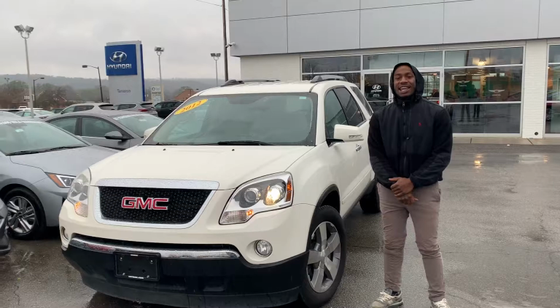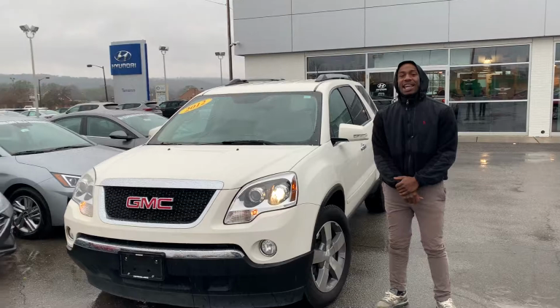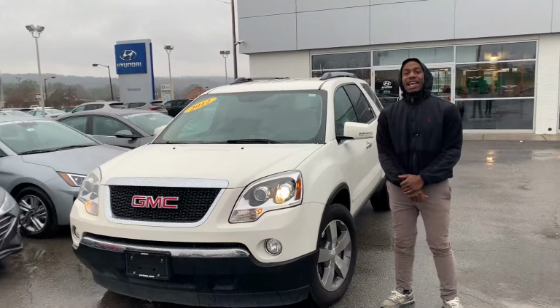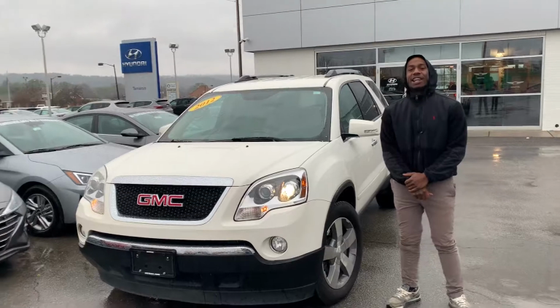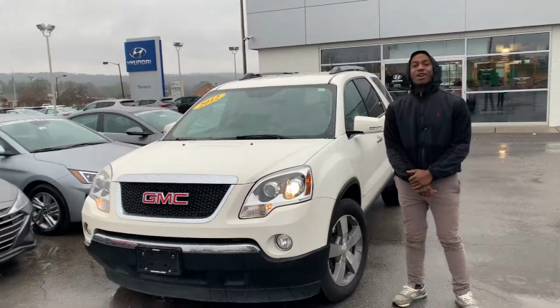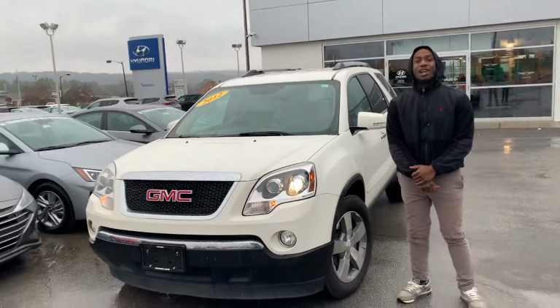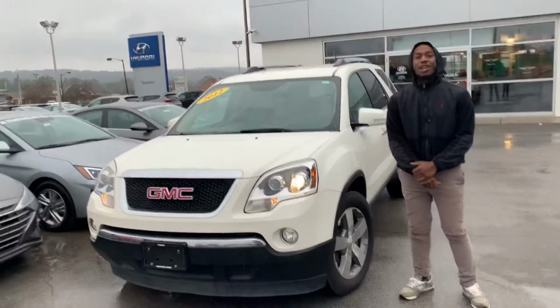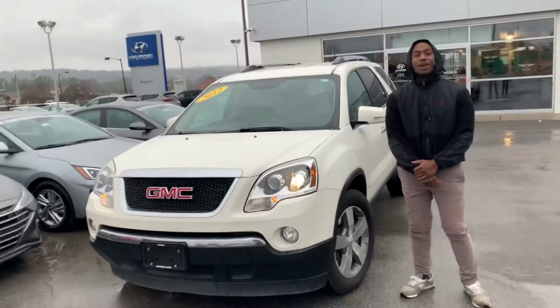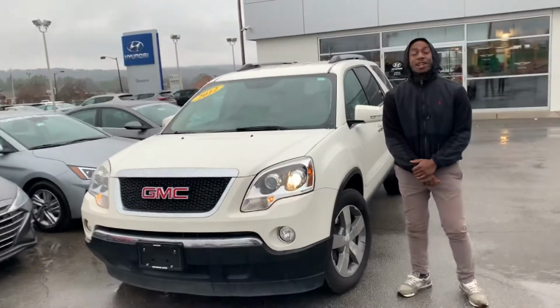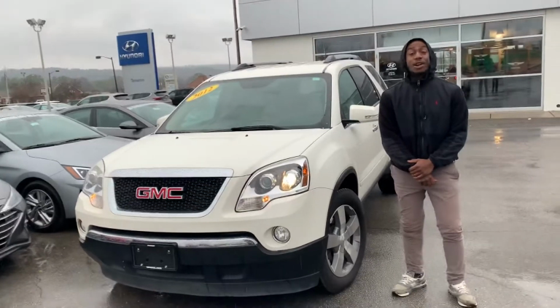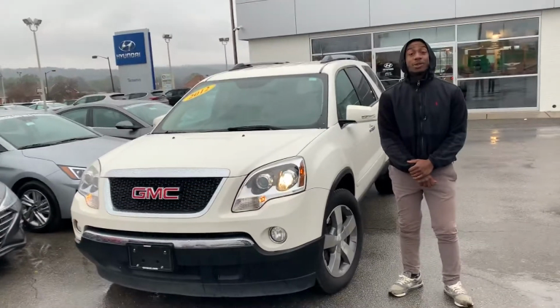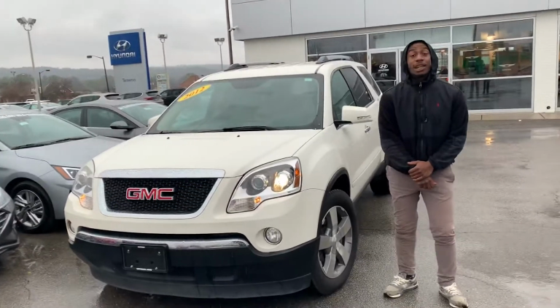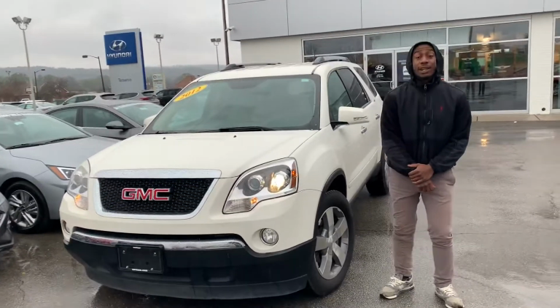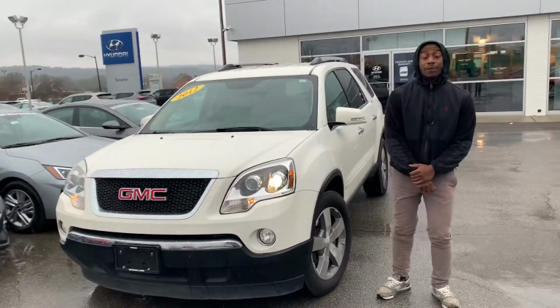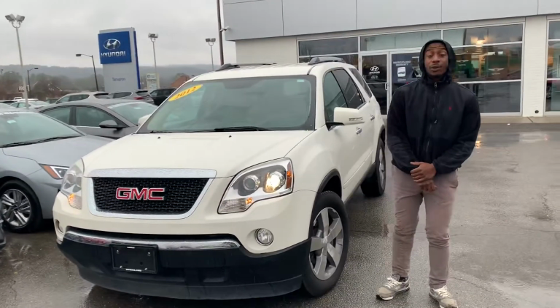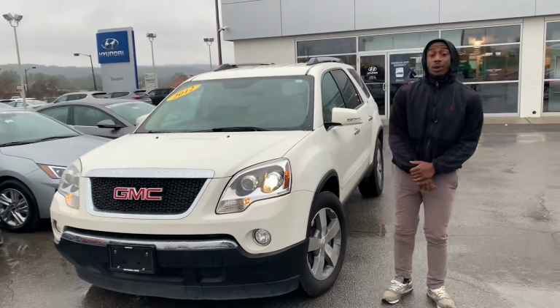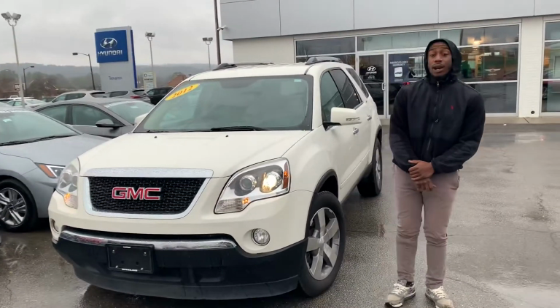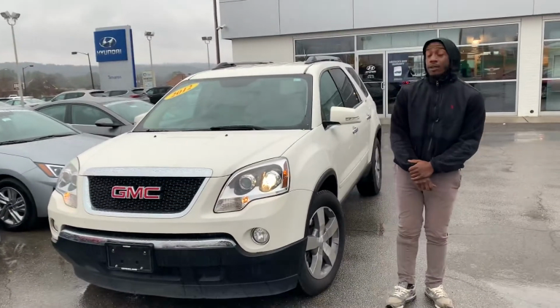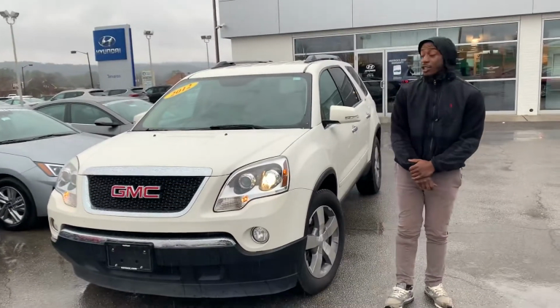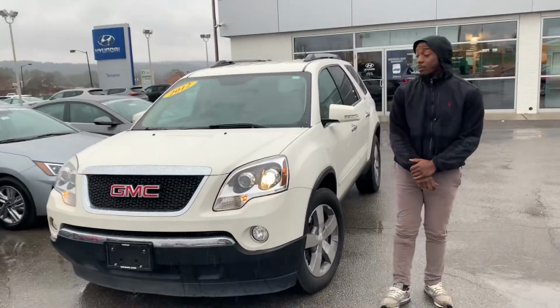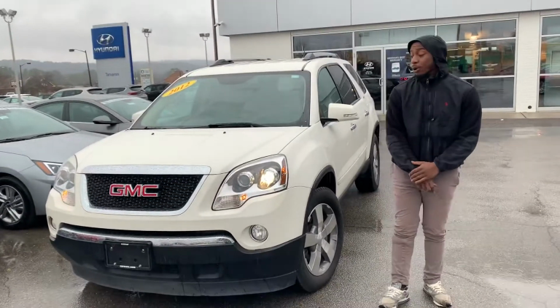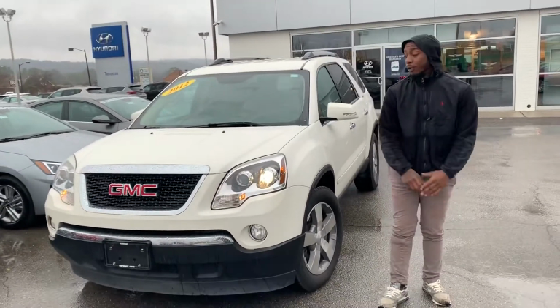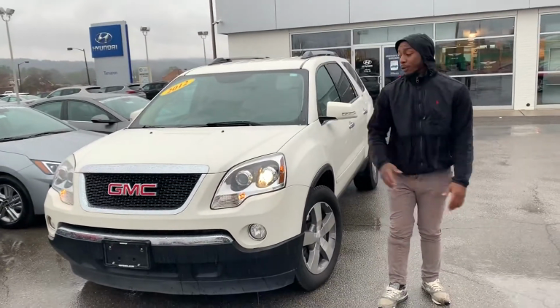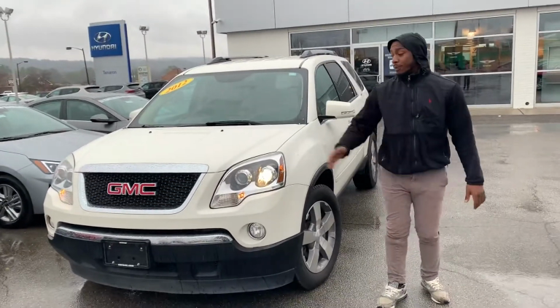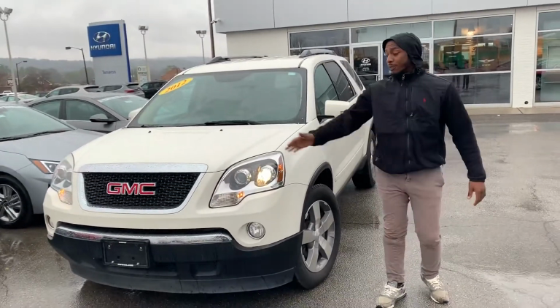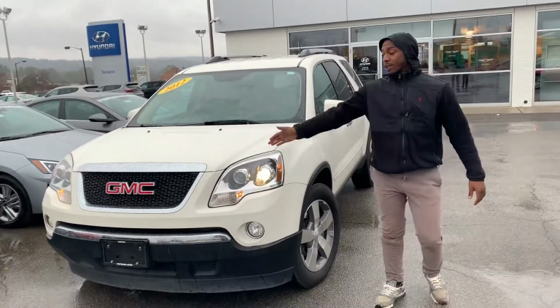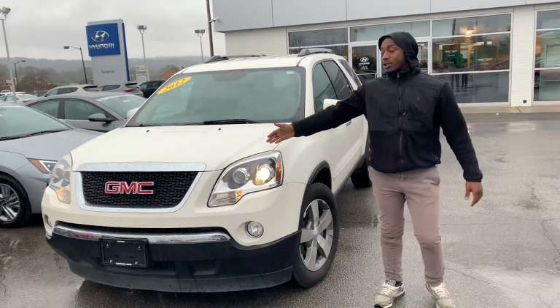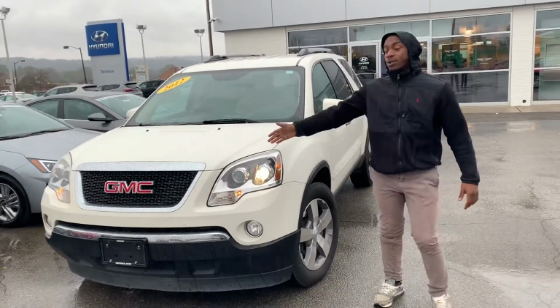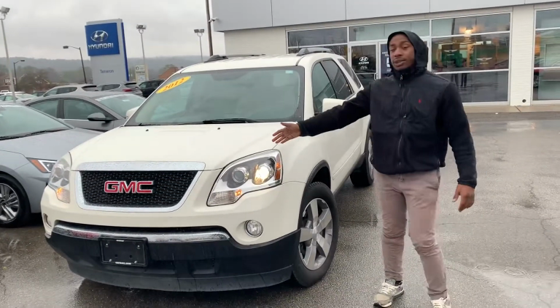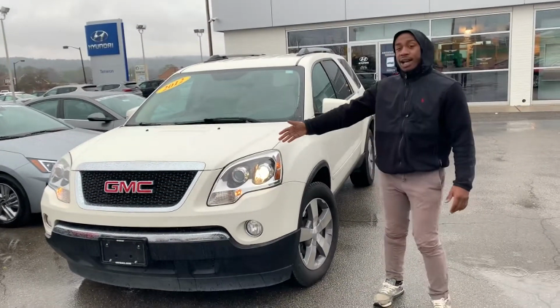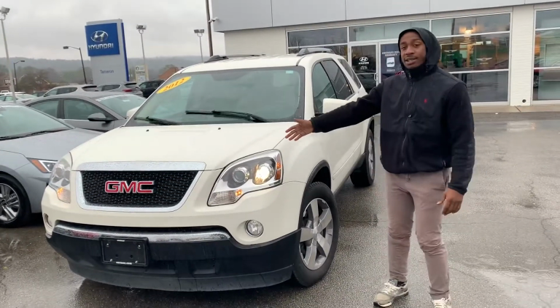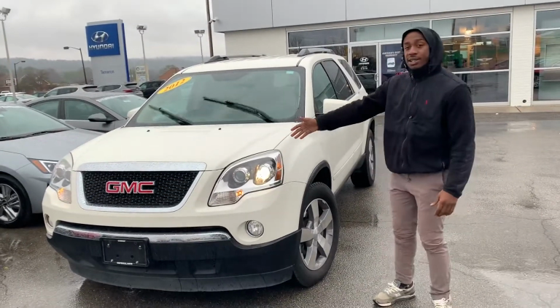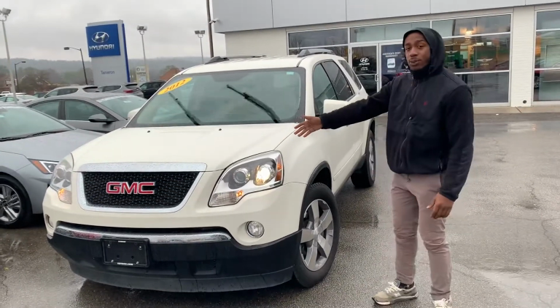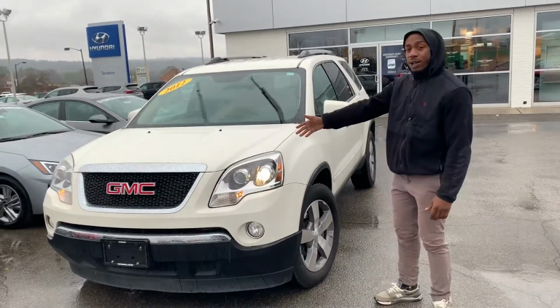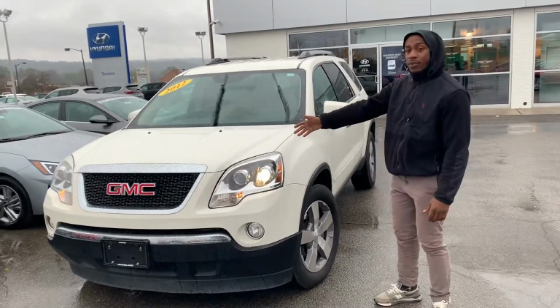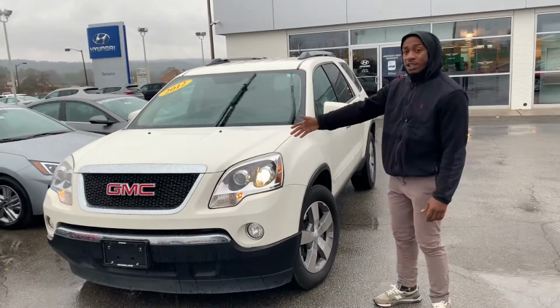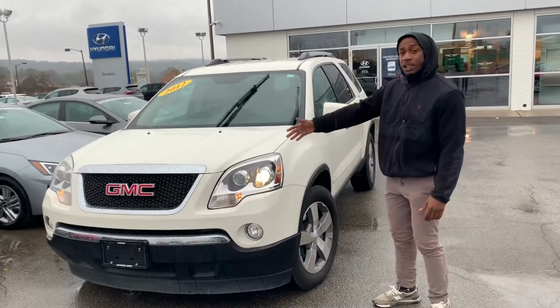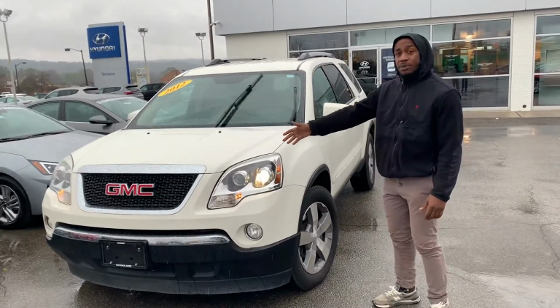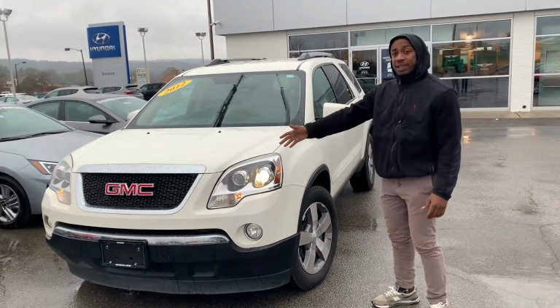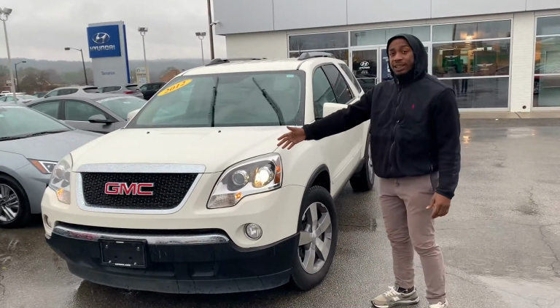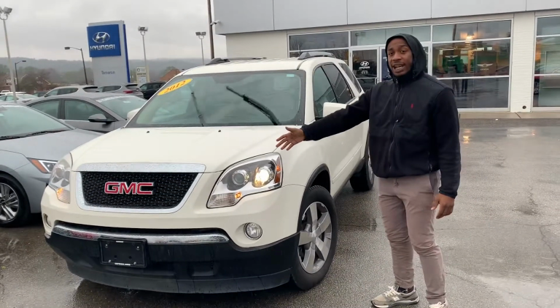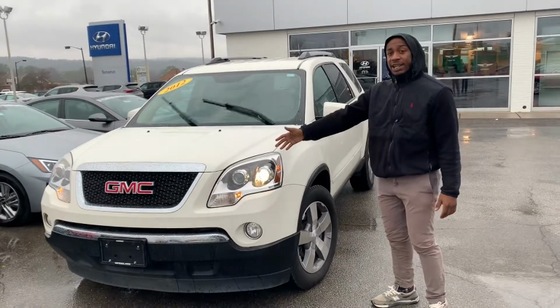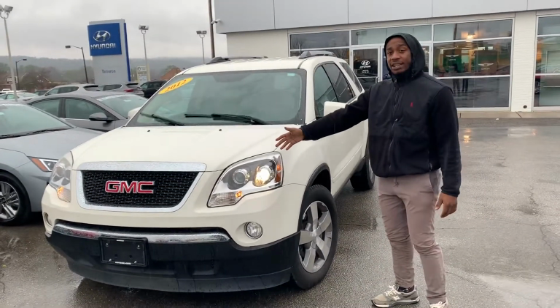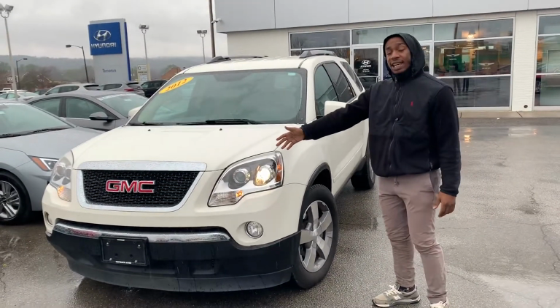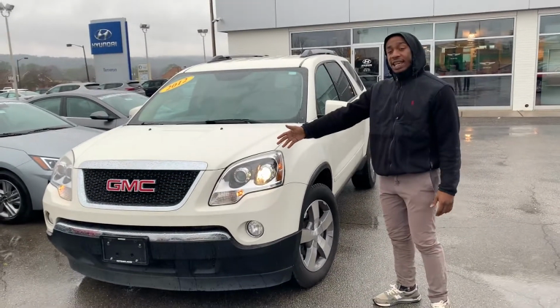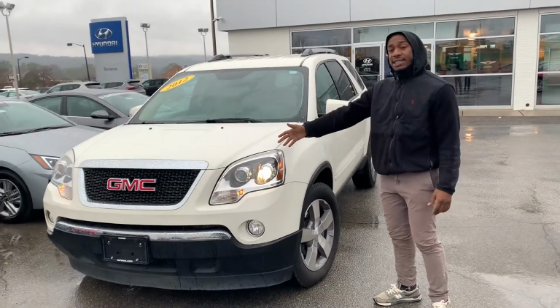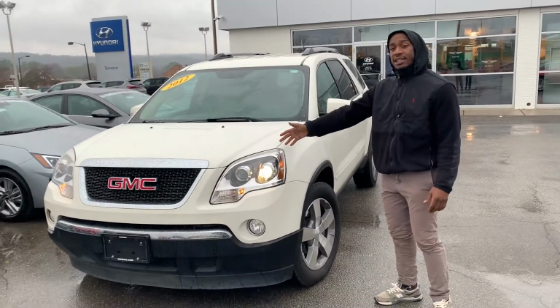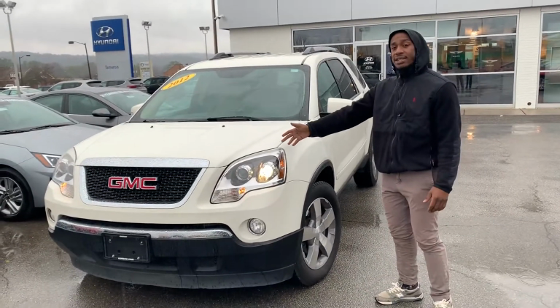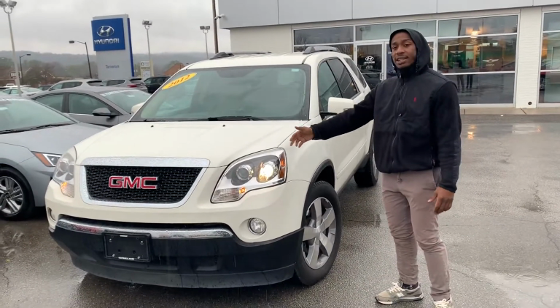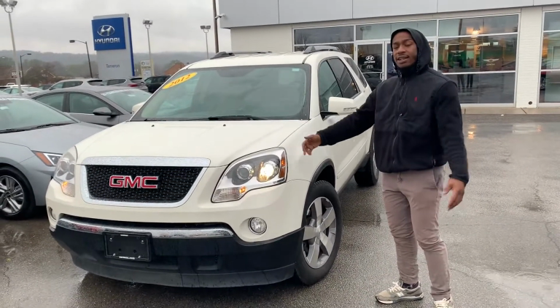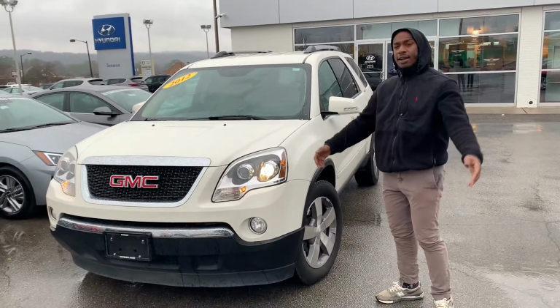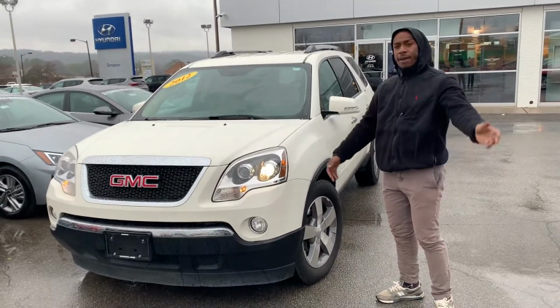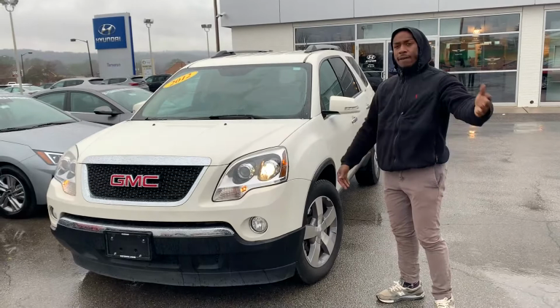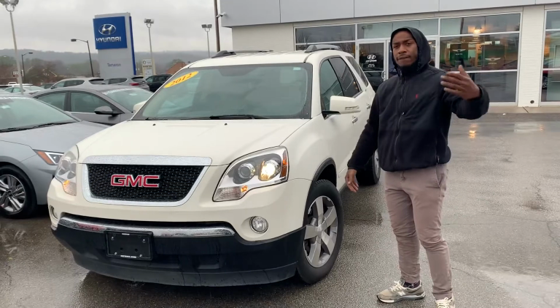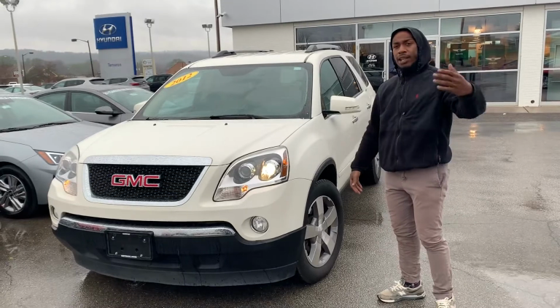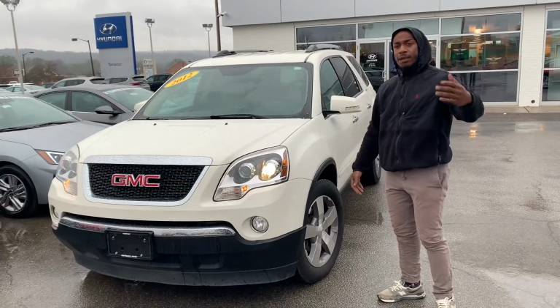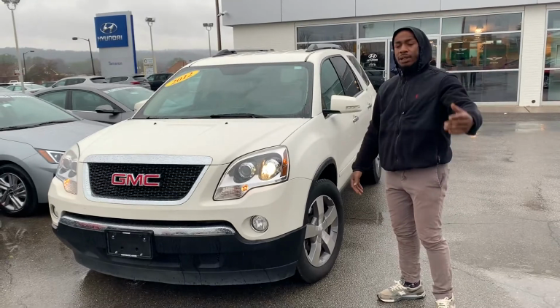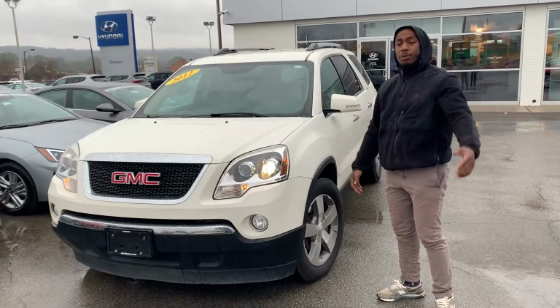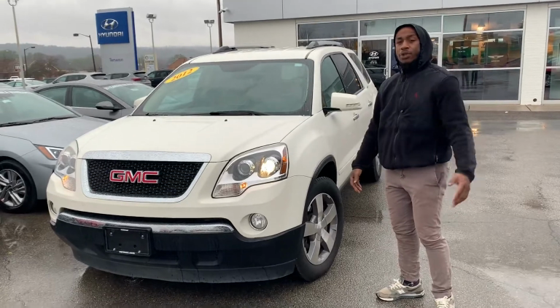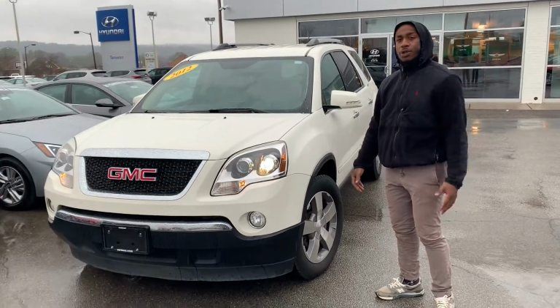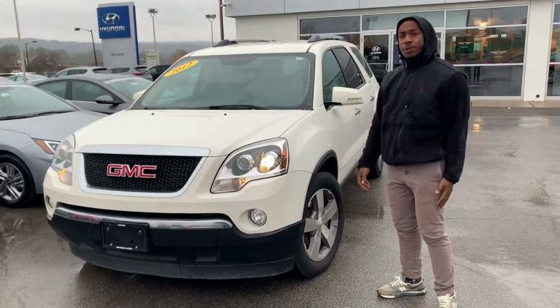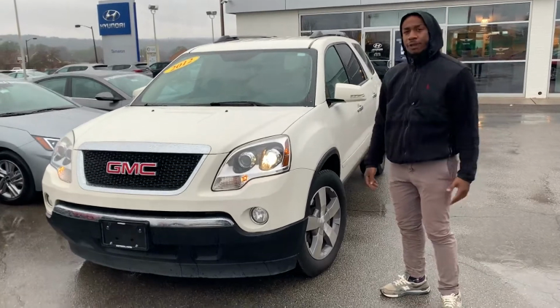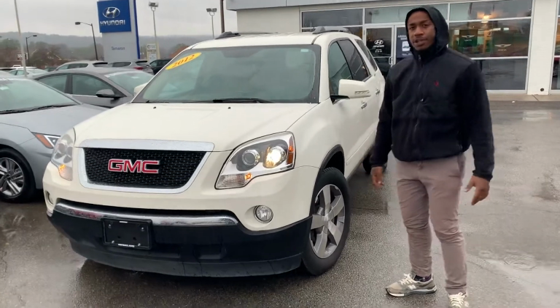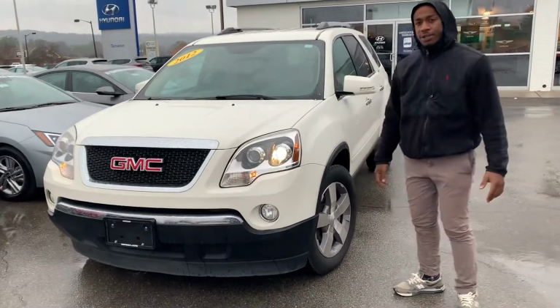Hello! Thank you for applying on this beautiful 2012 GMC Acadia SLT. Follow me and I'll show you some features.